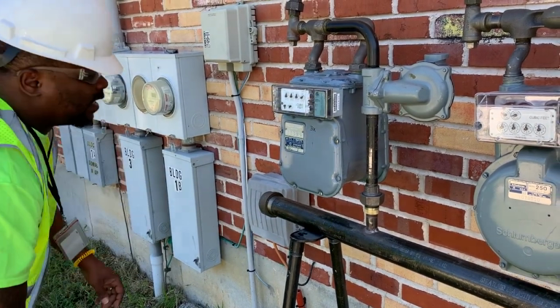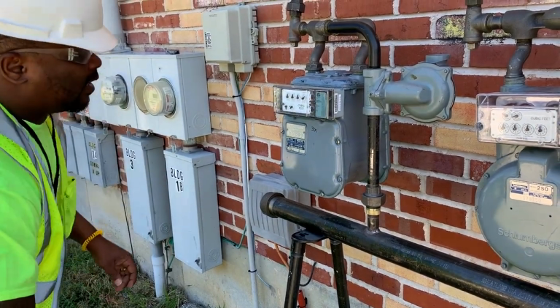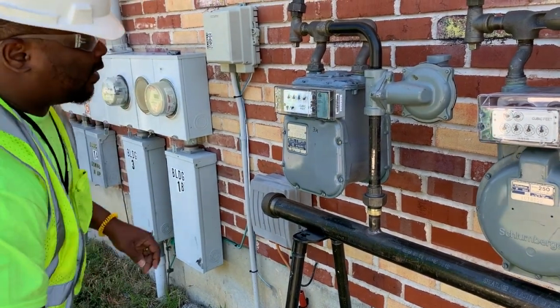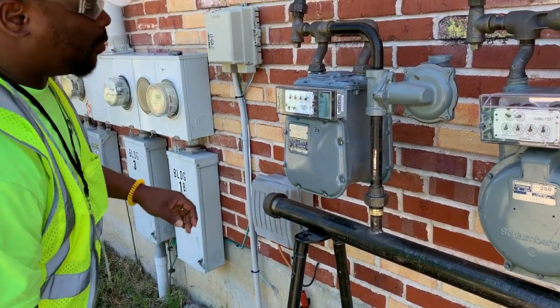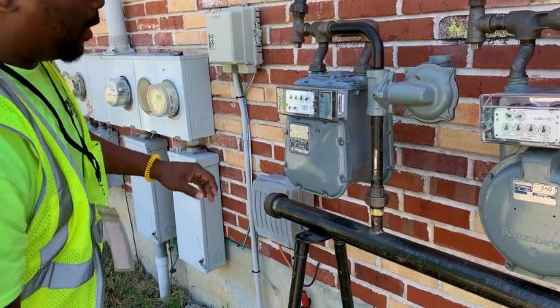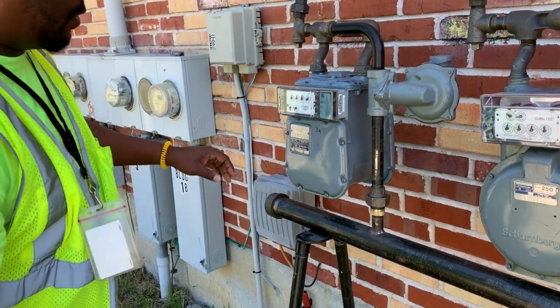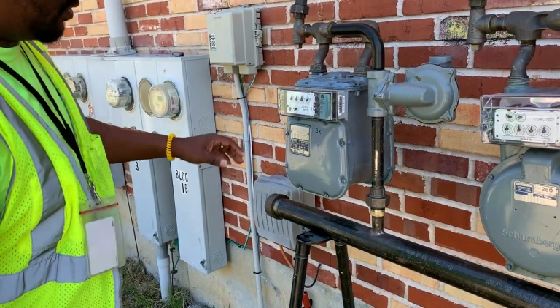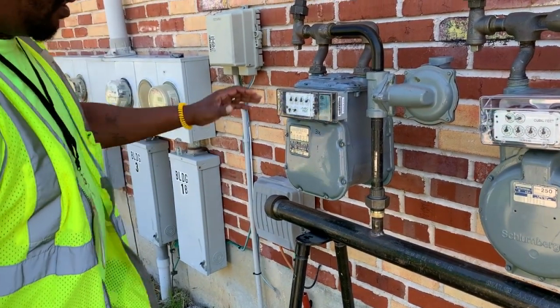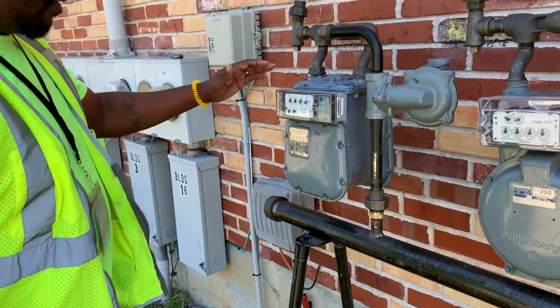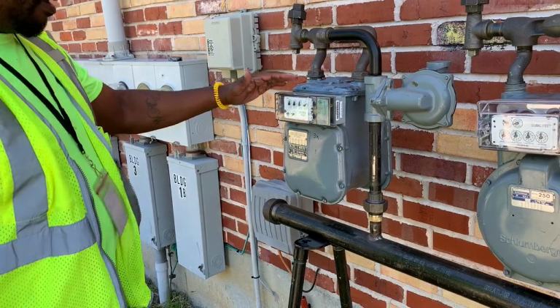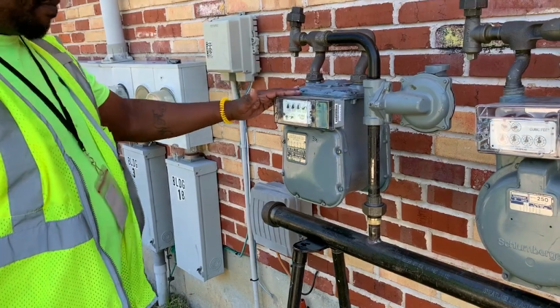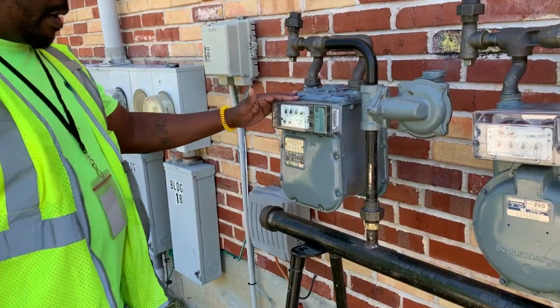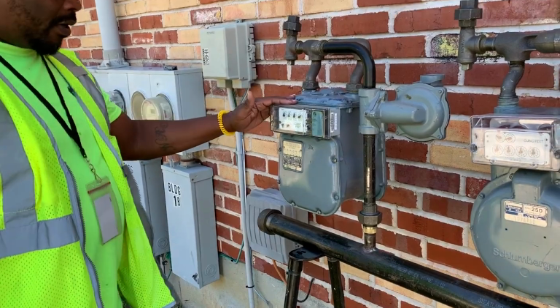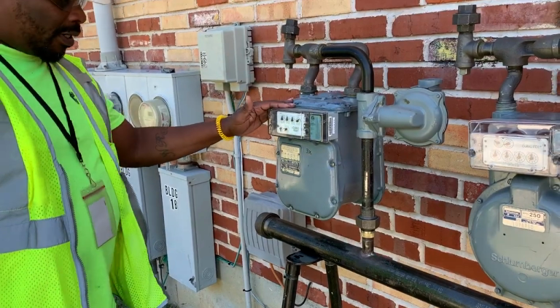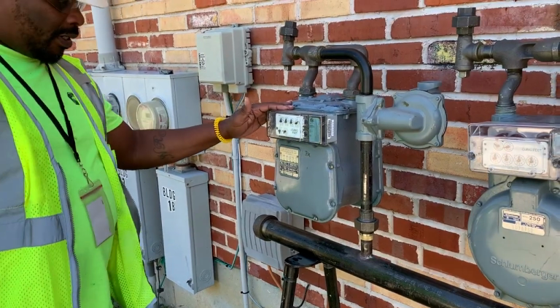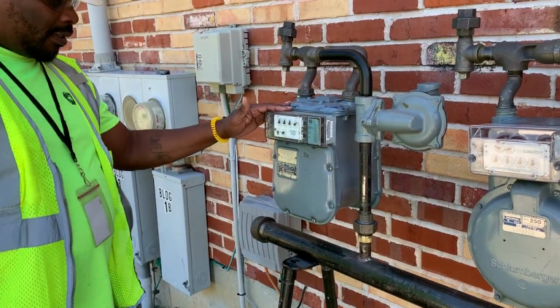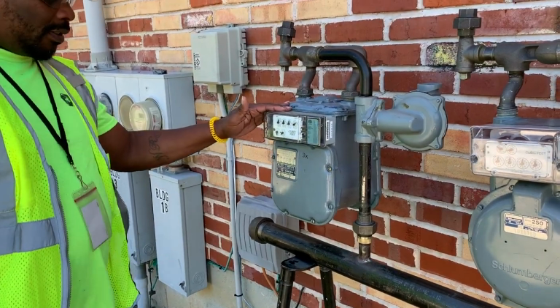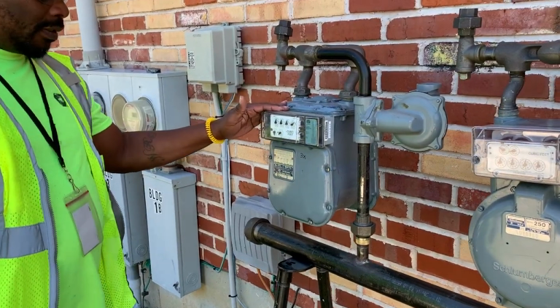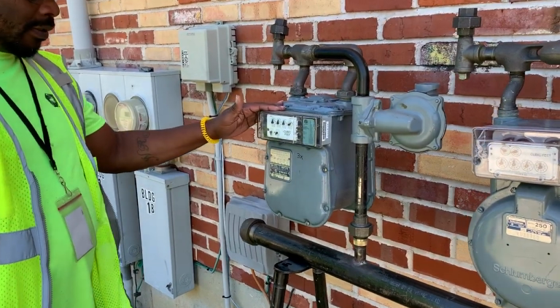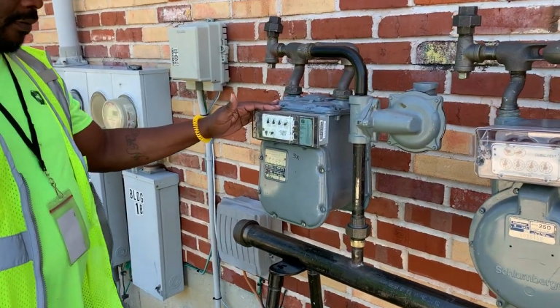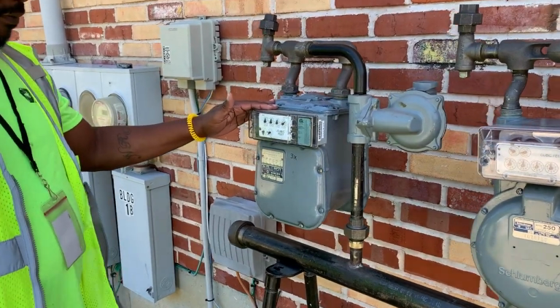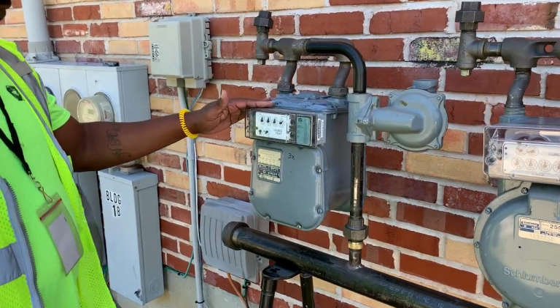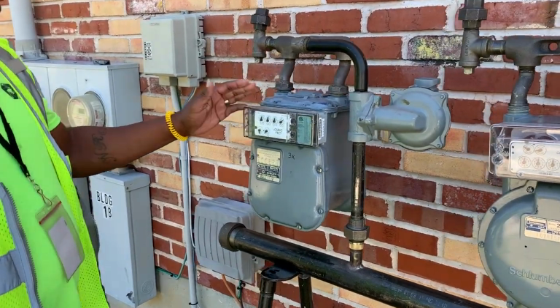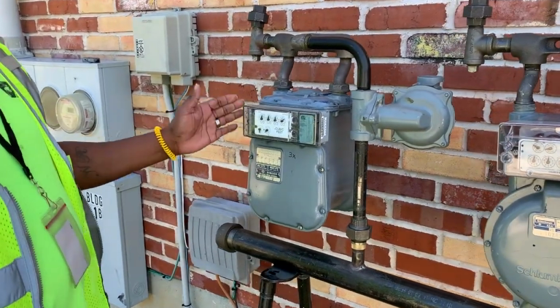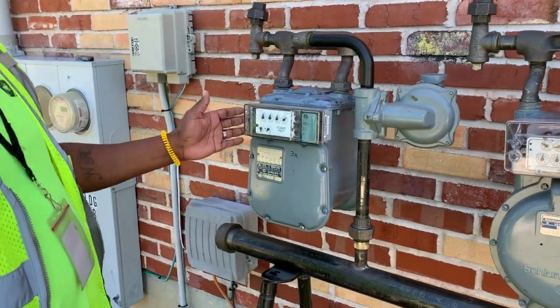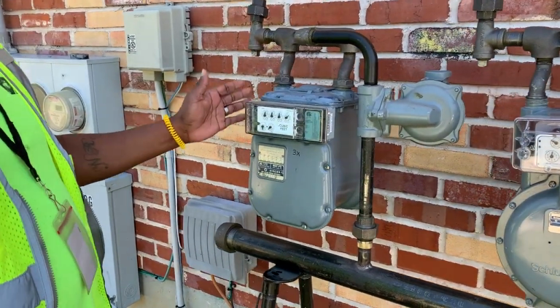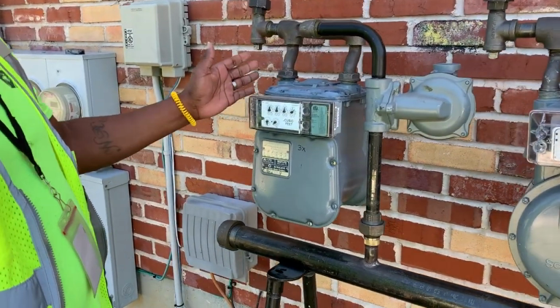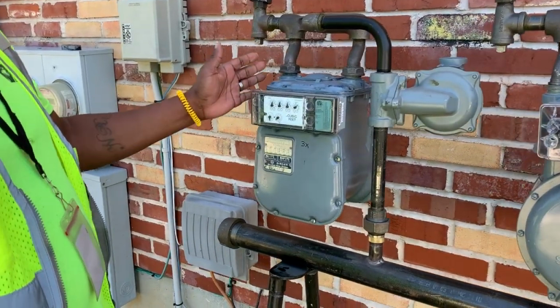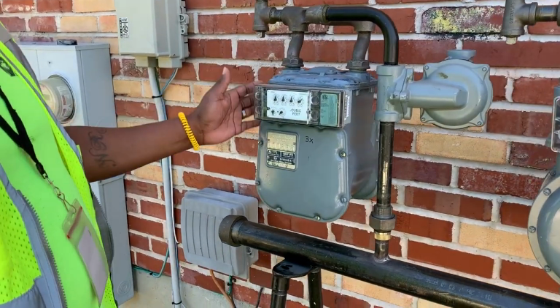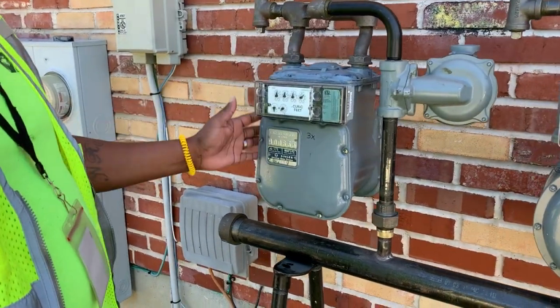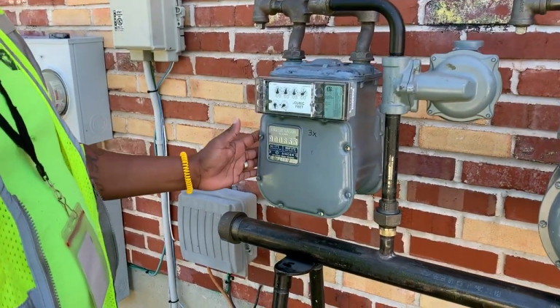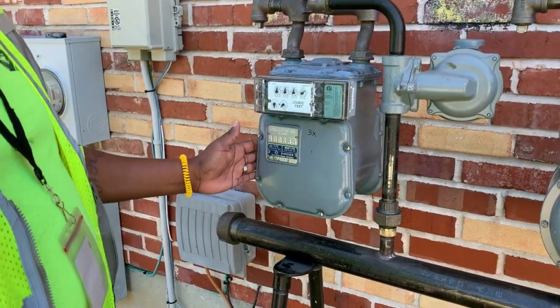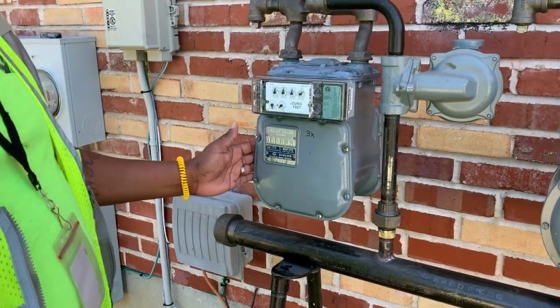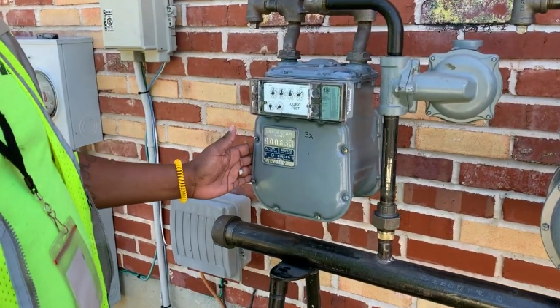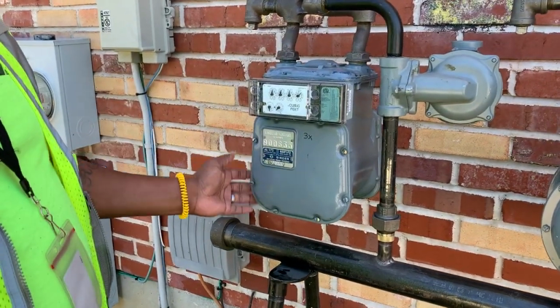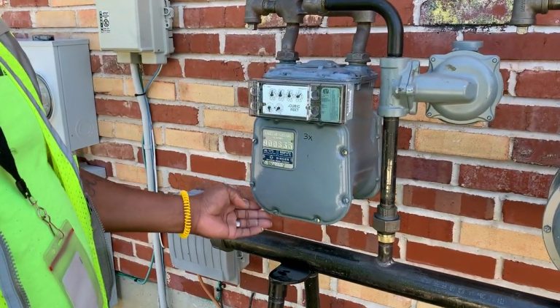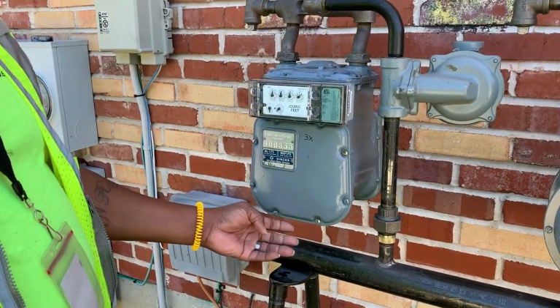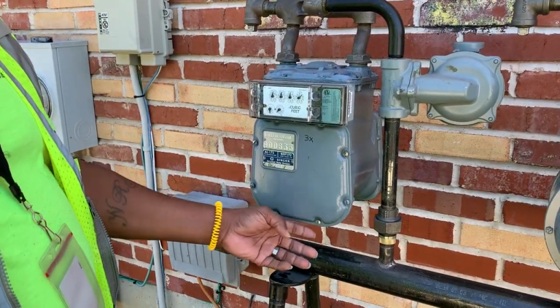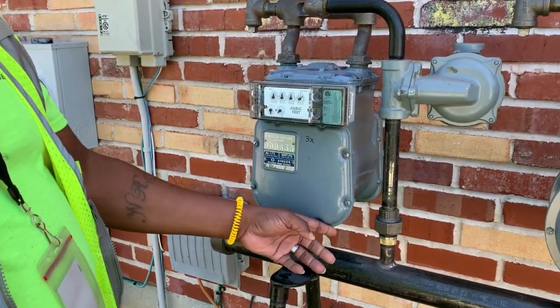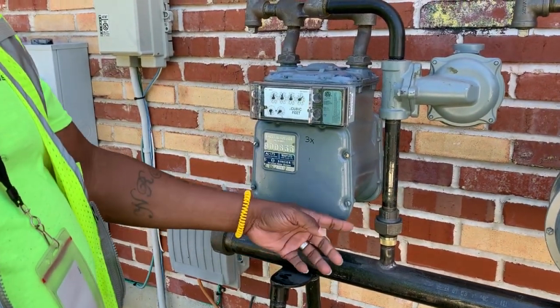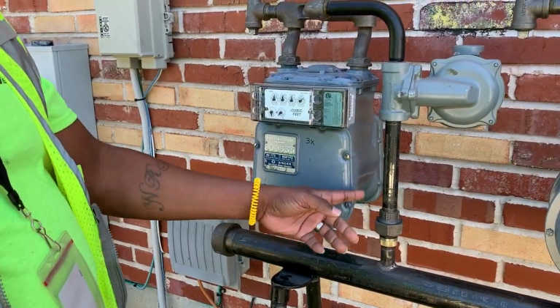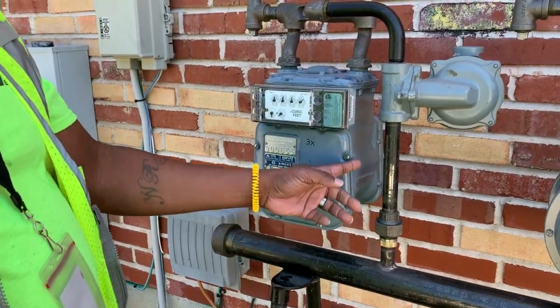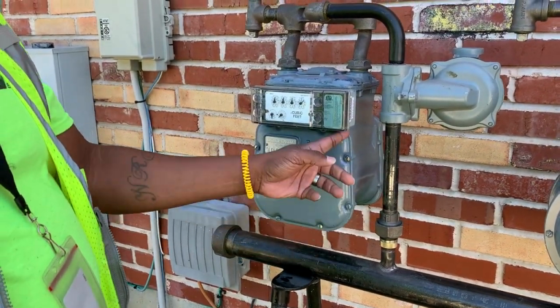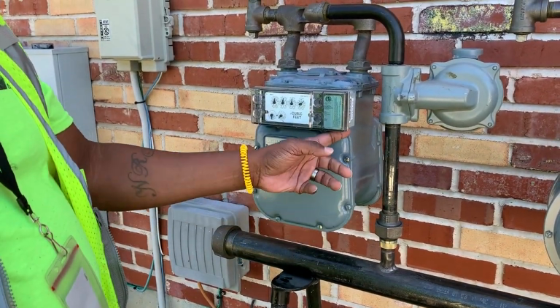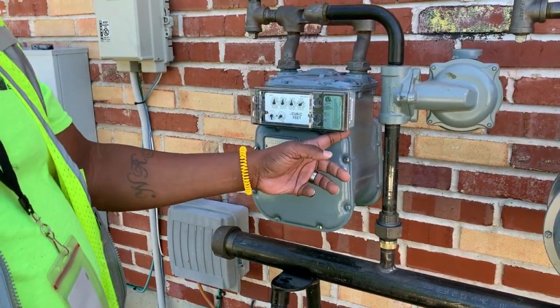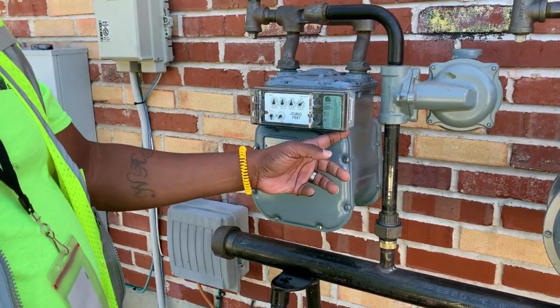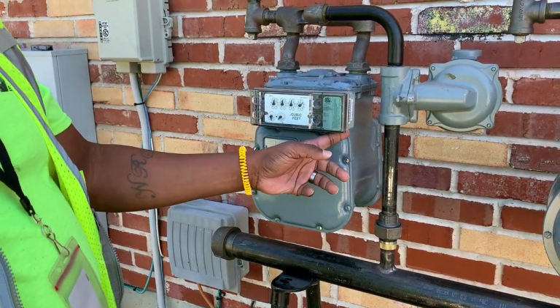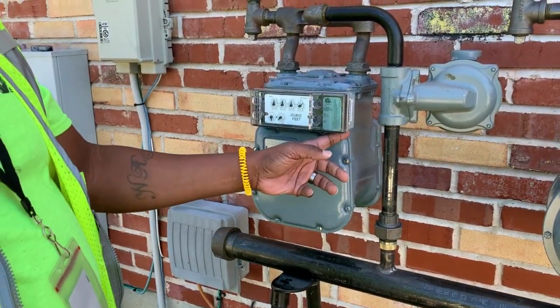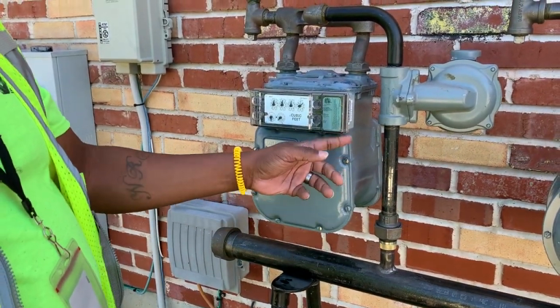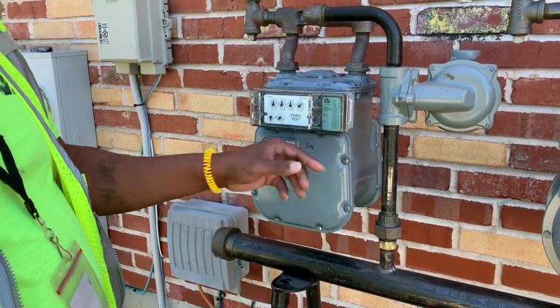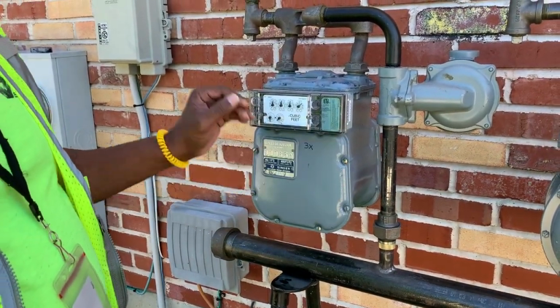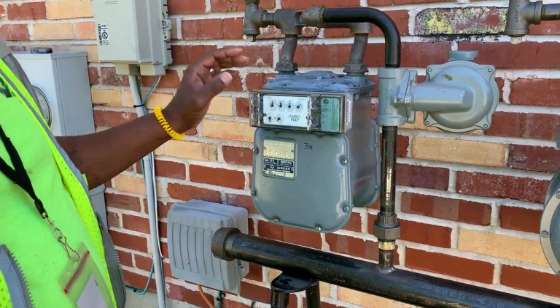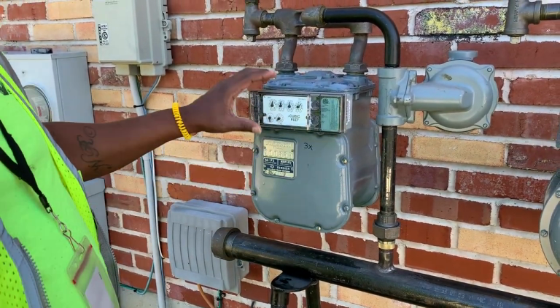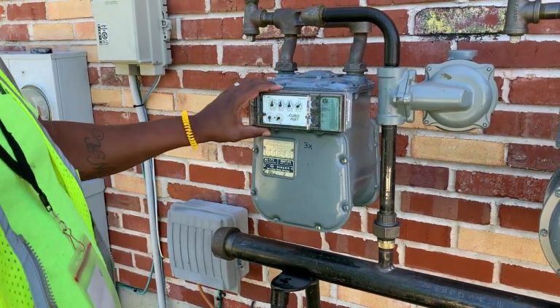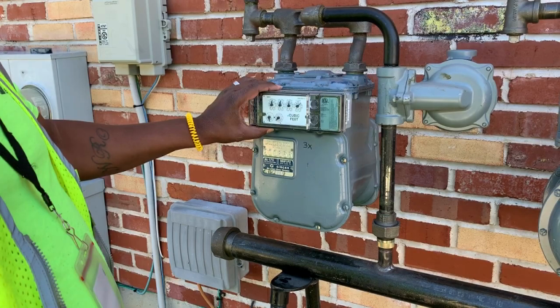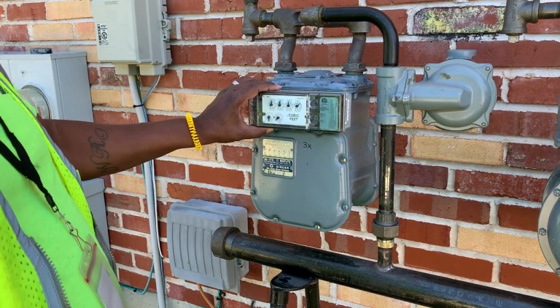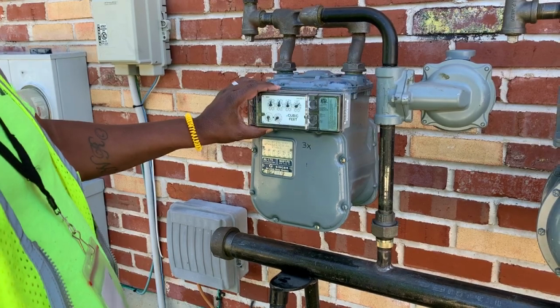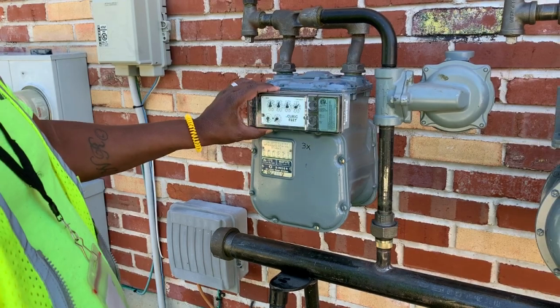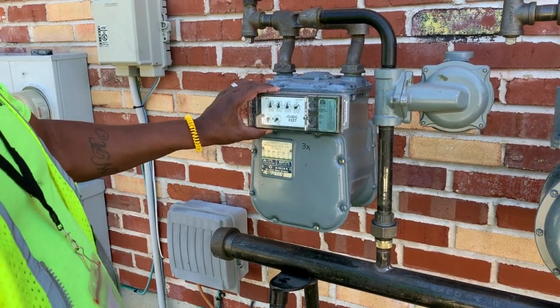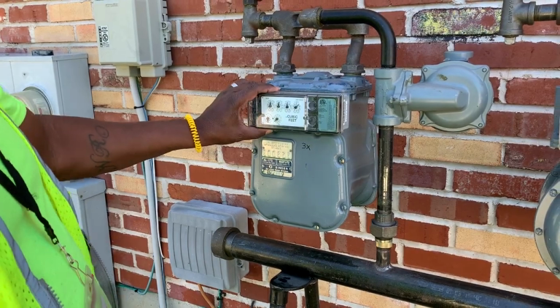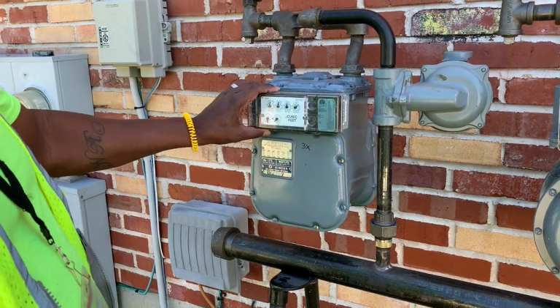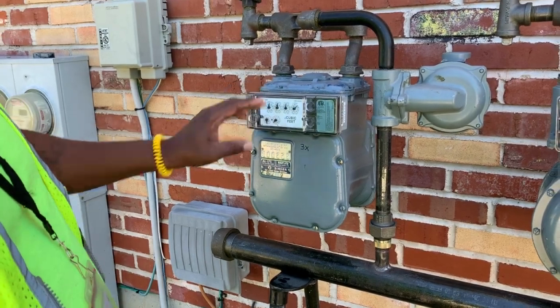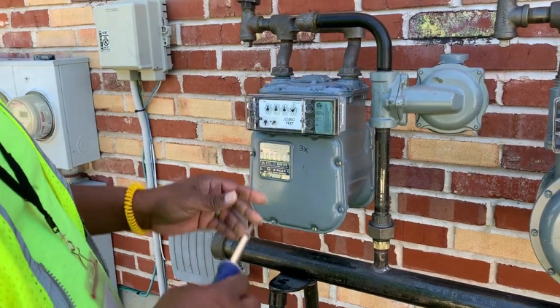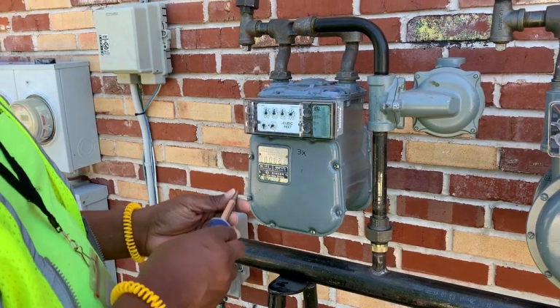This meter is called an American. Pay attention to the style of the meter — this is an American module.